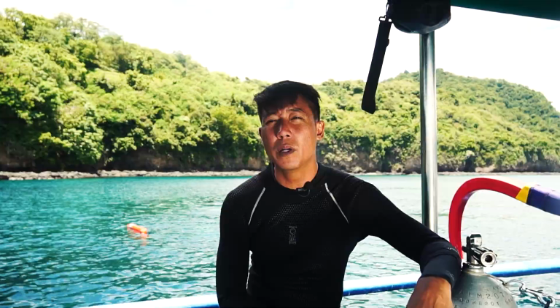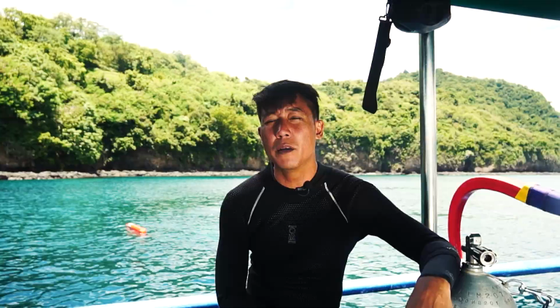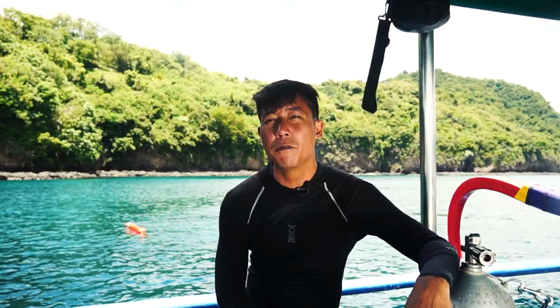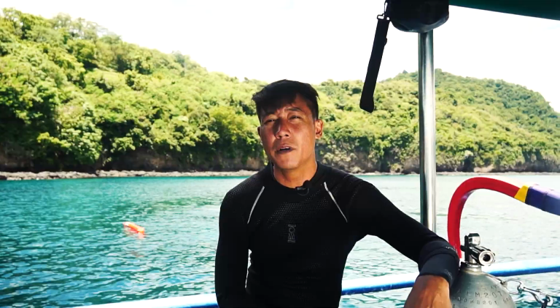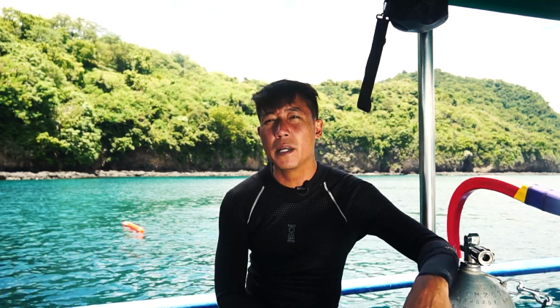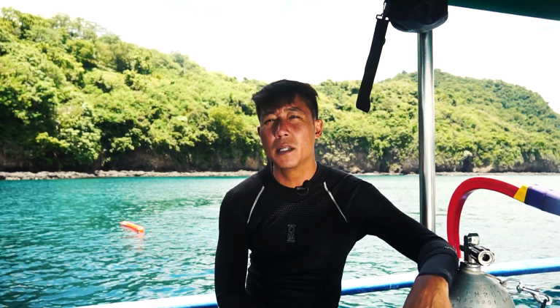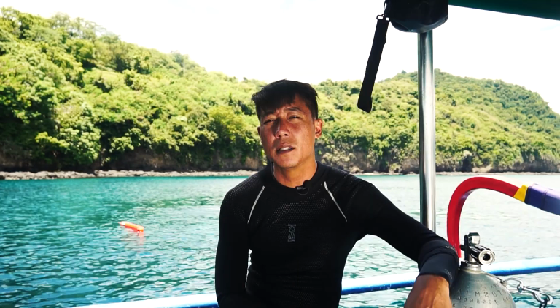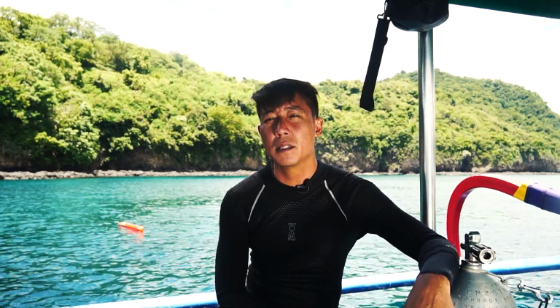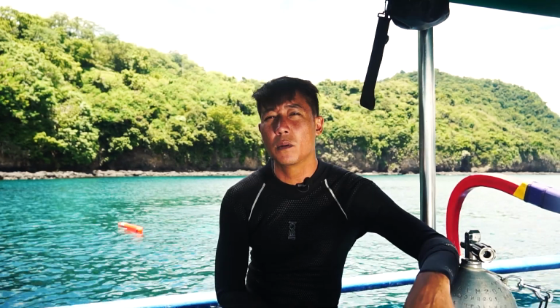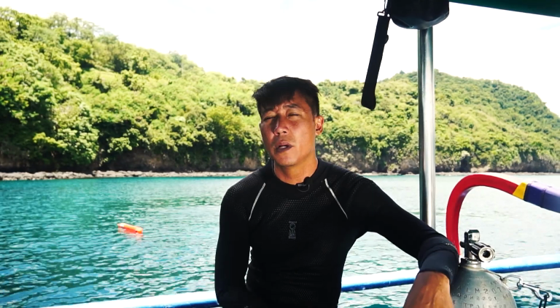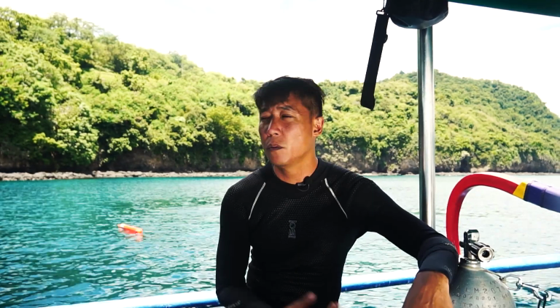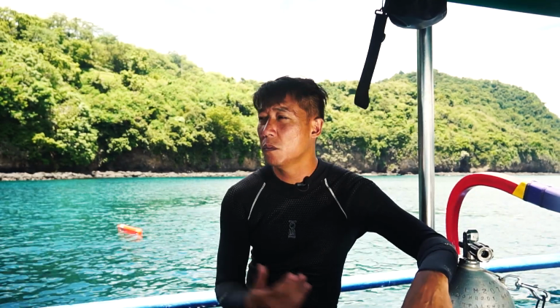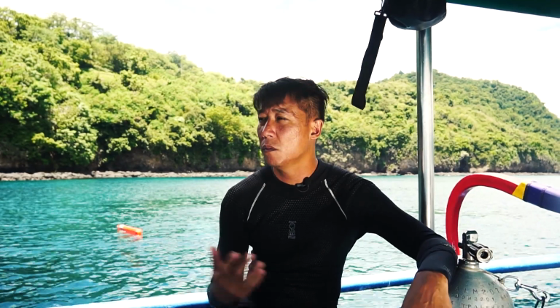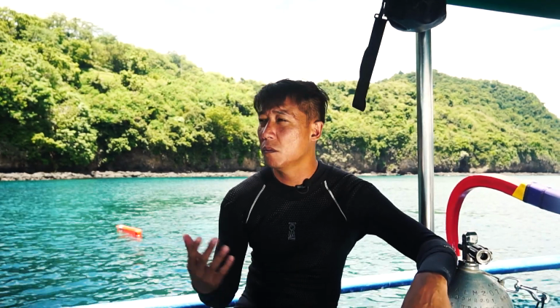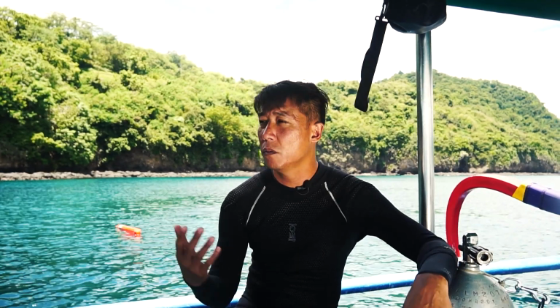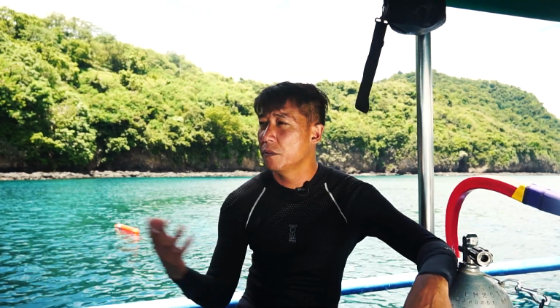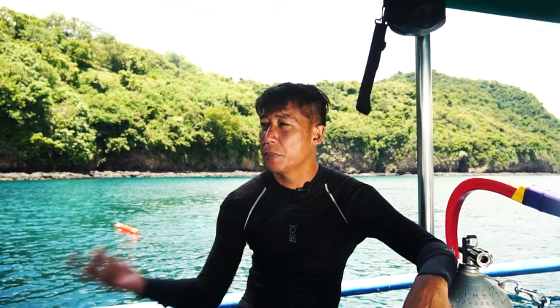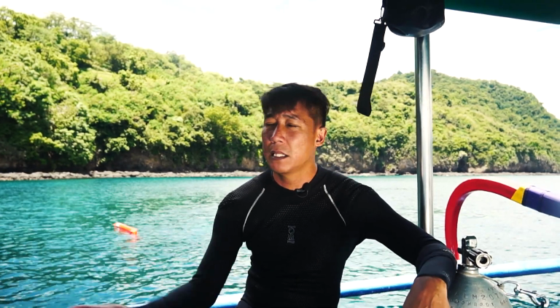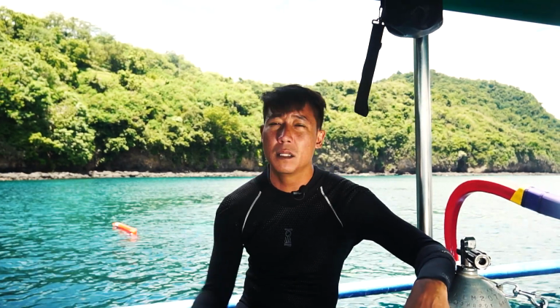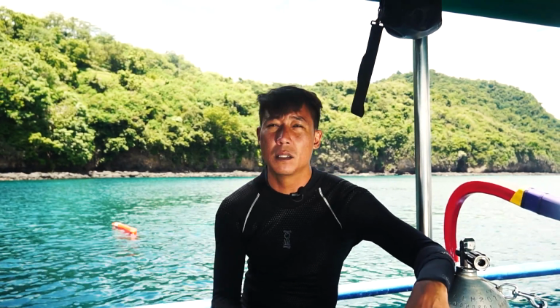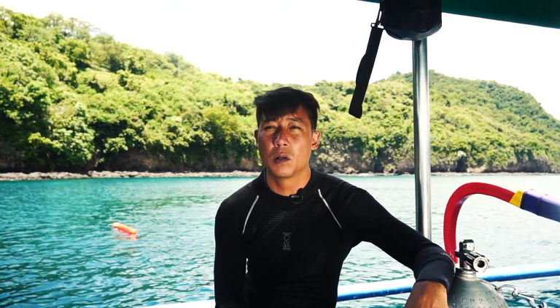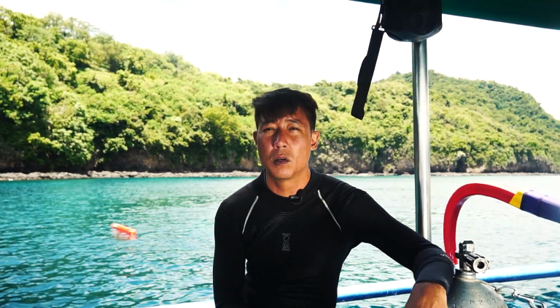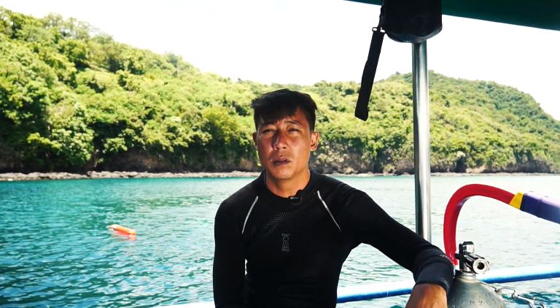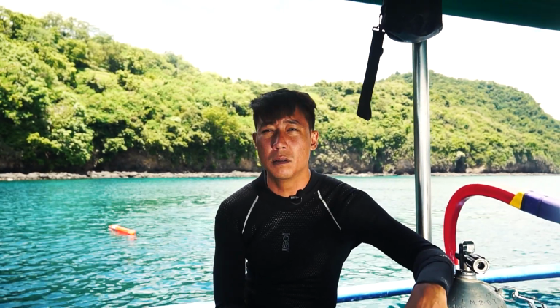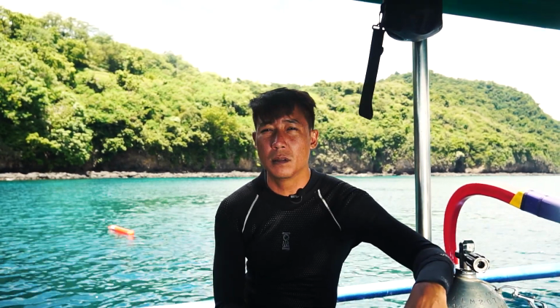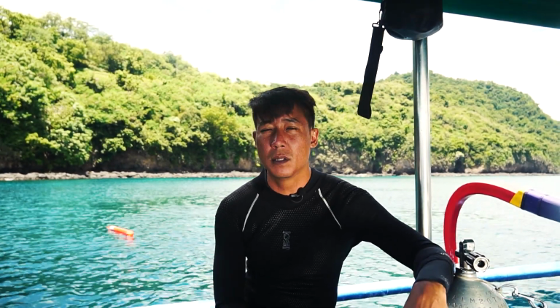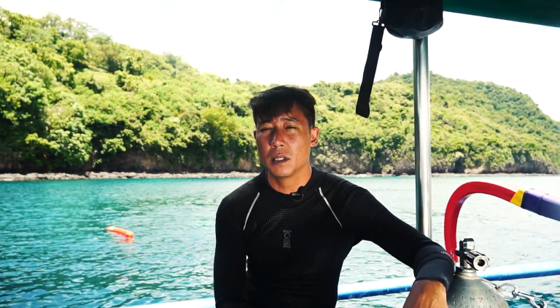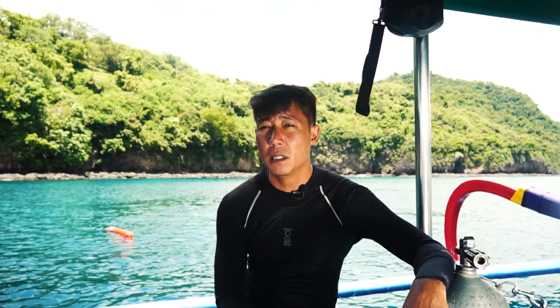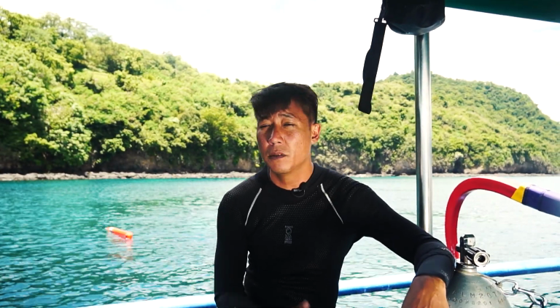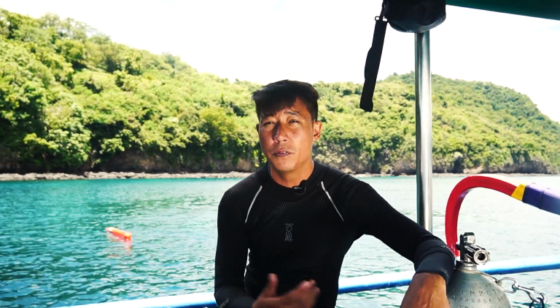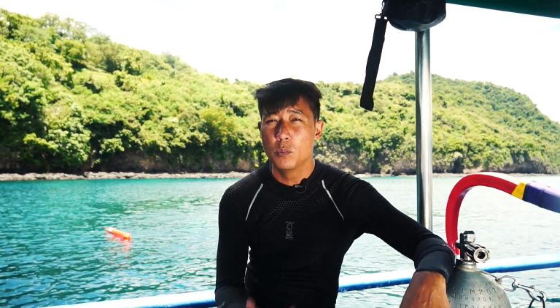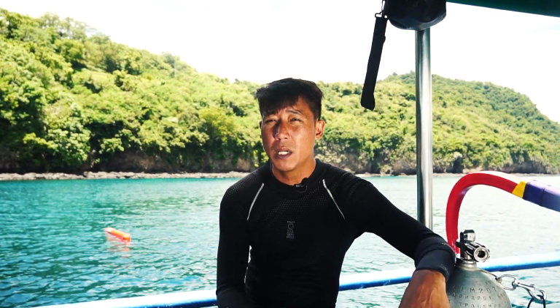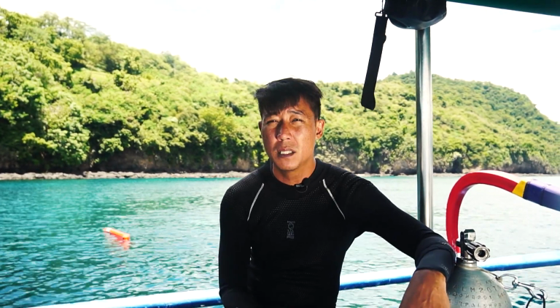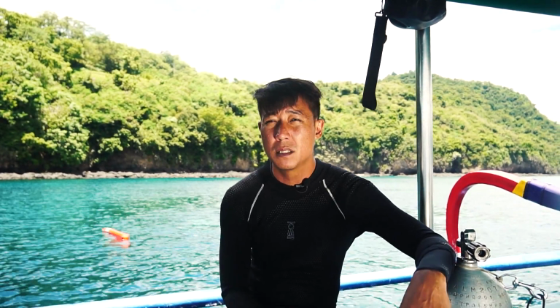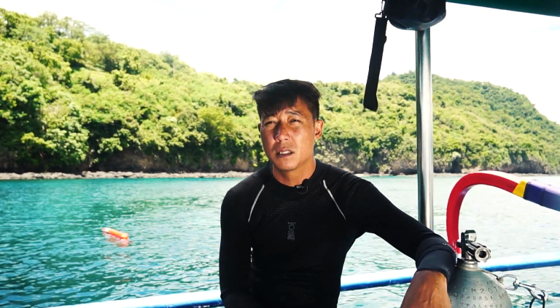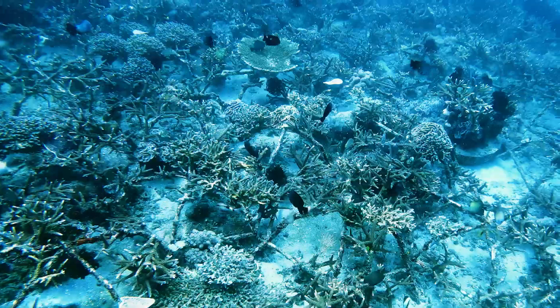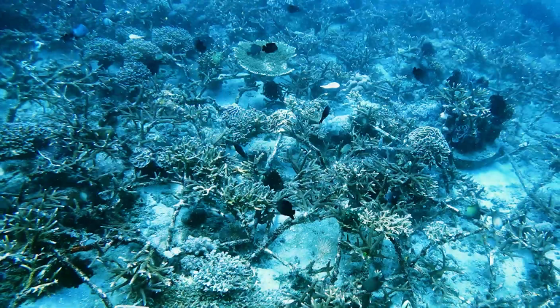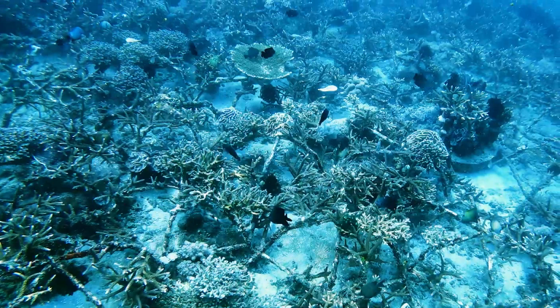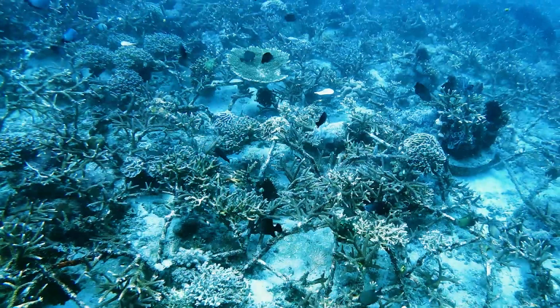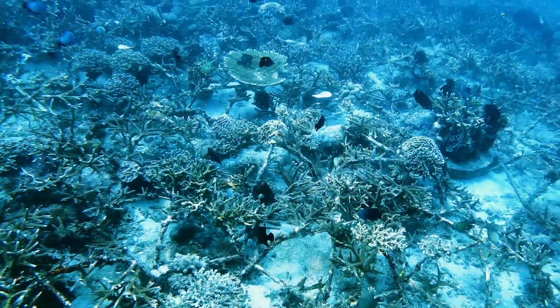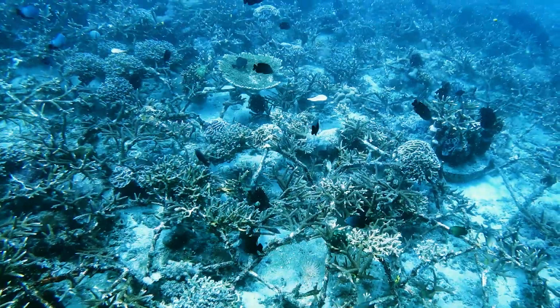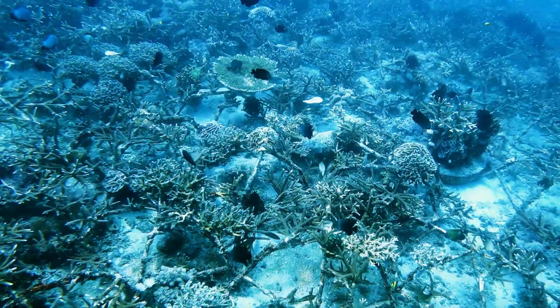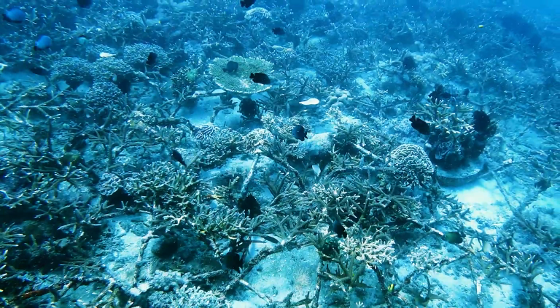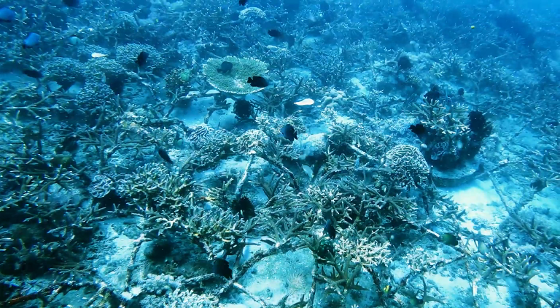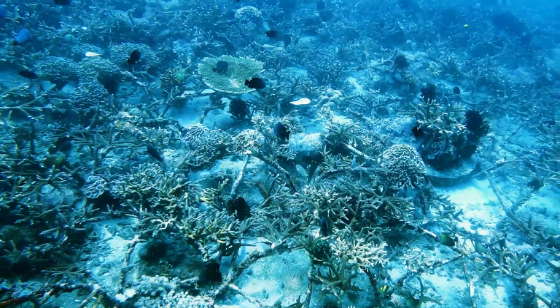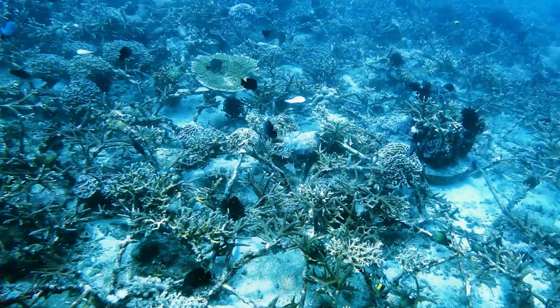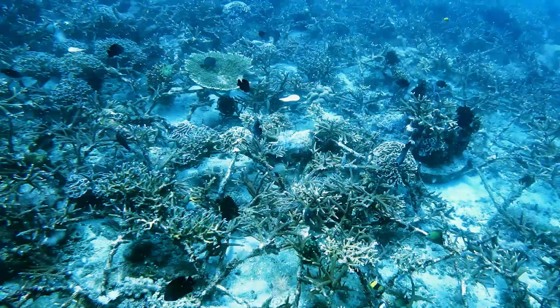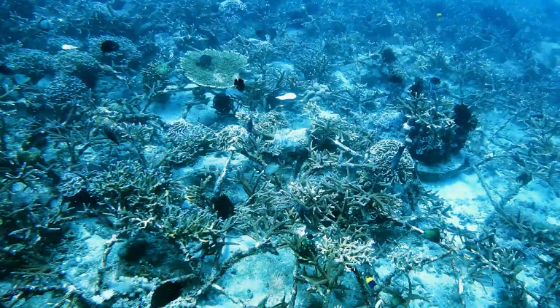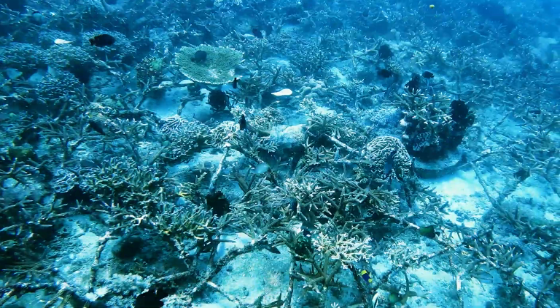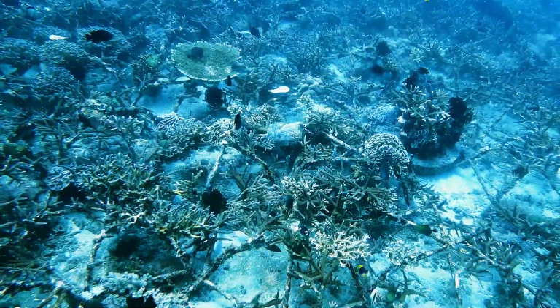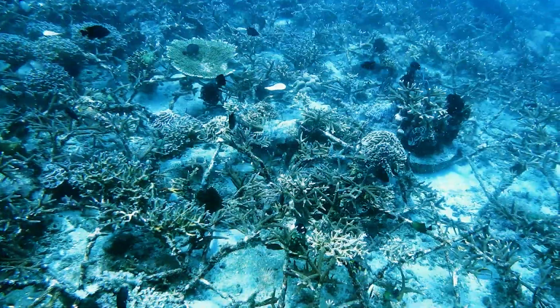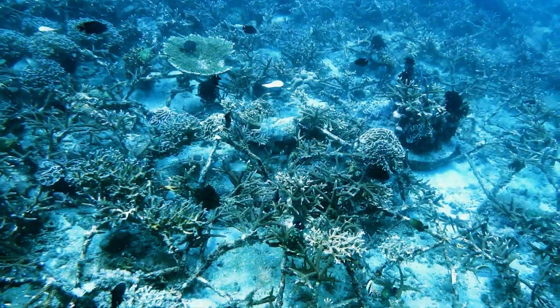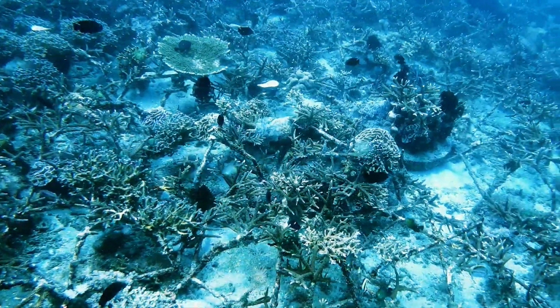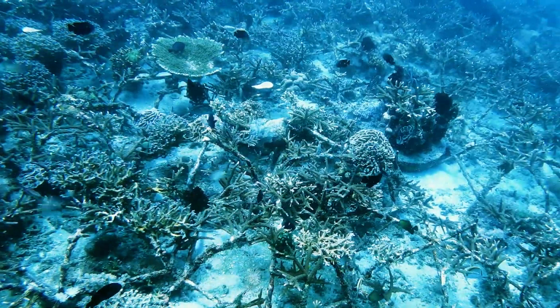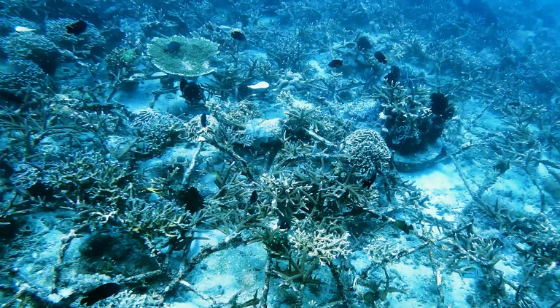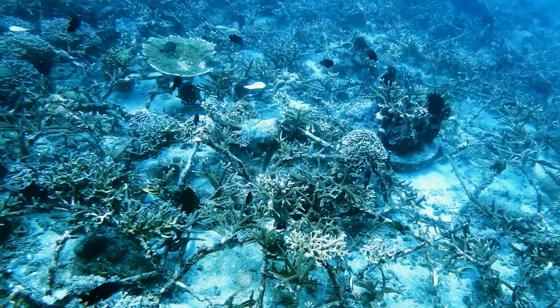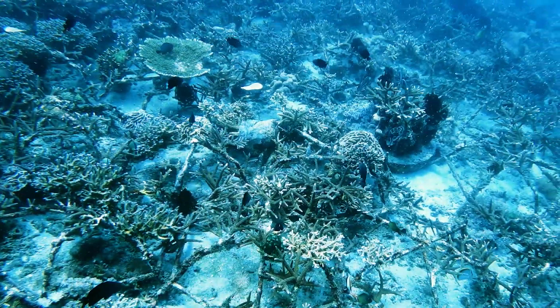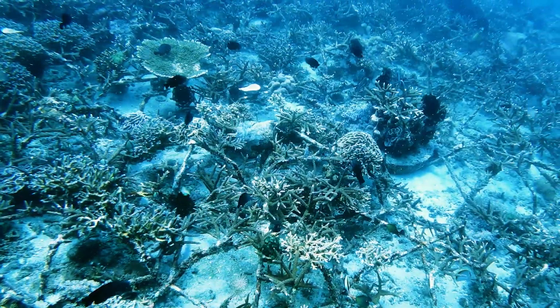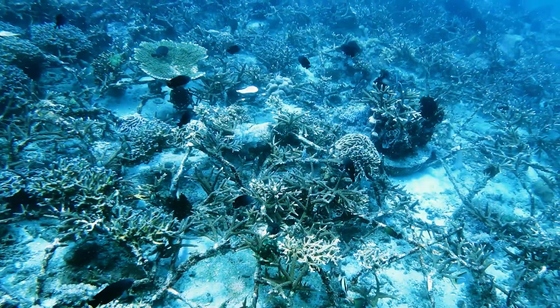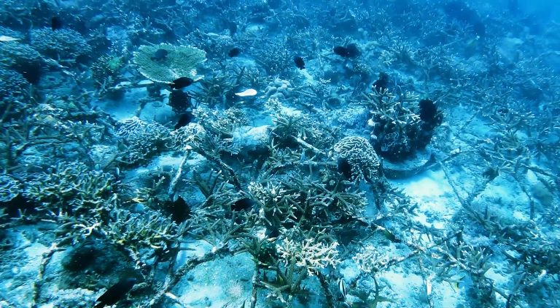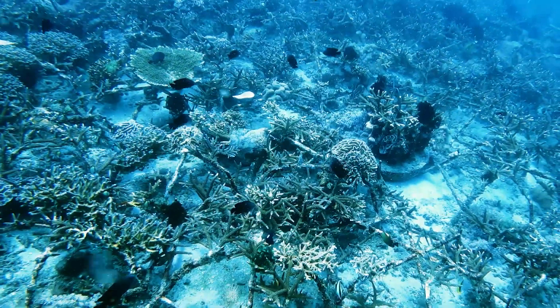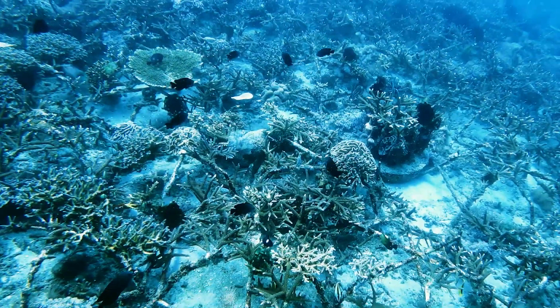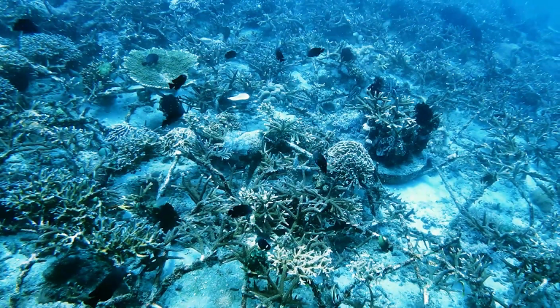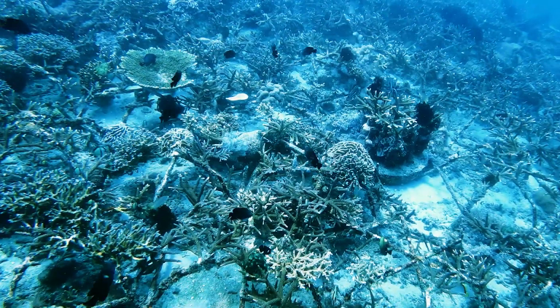What I find is that when we've planted the coral, in just a few months, the fish start coming back and the ecosystem starts rebooting itself.